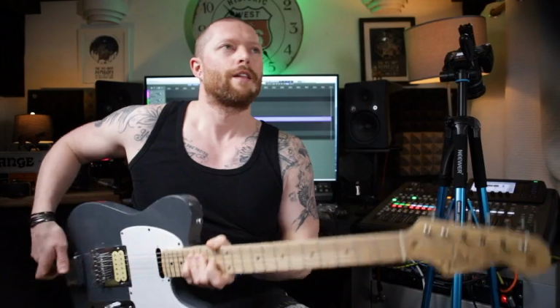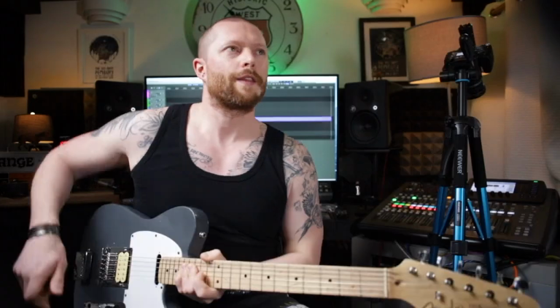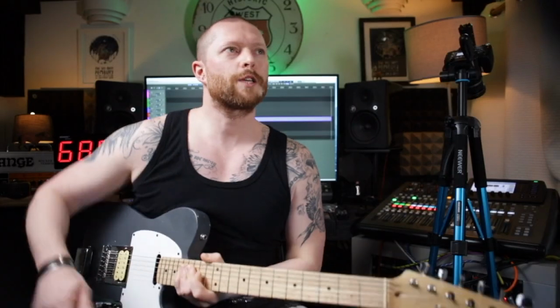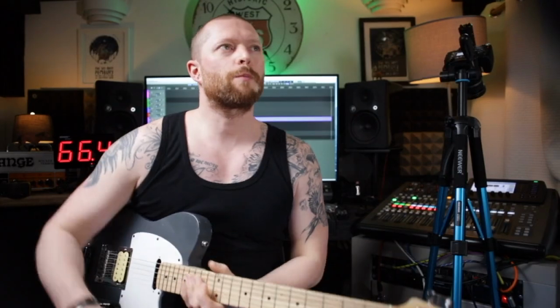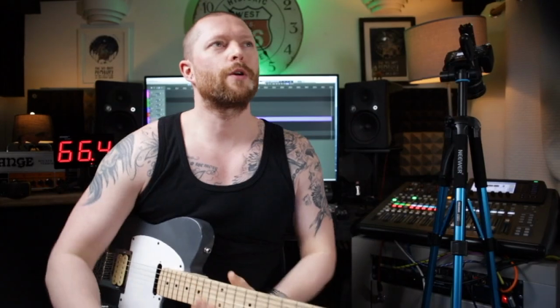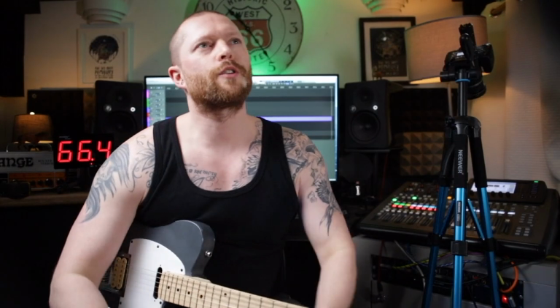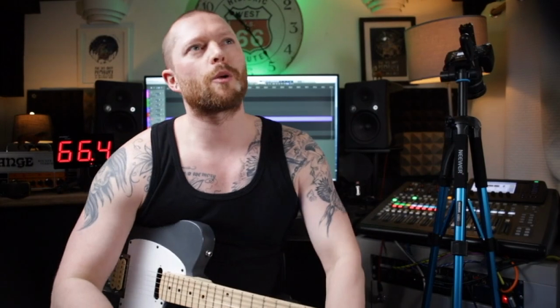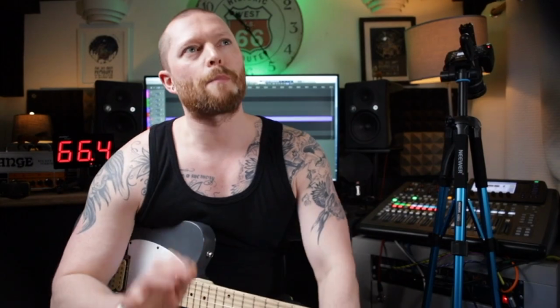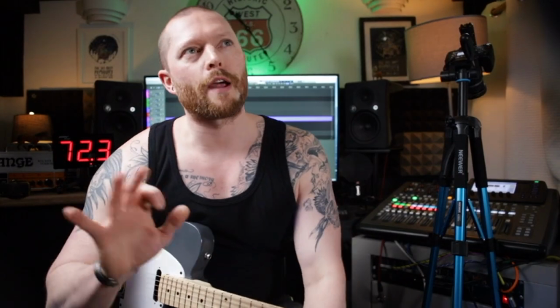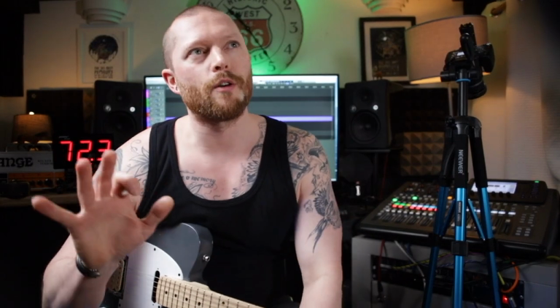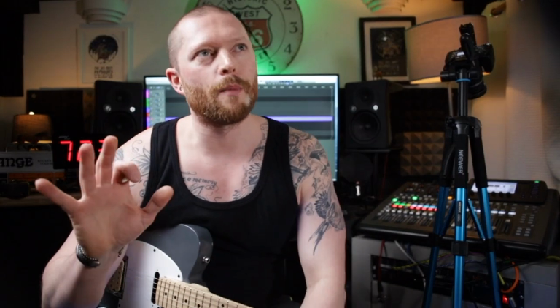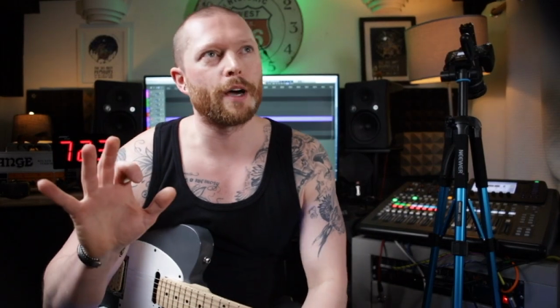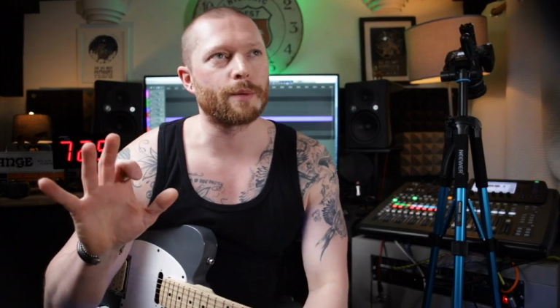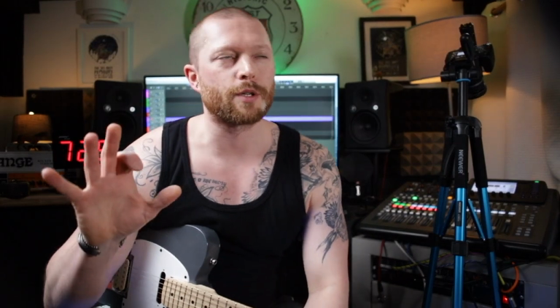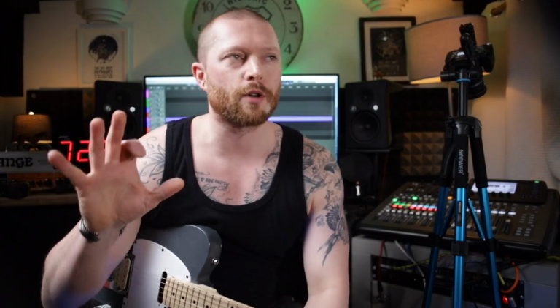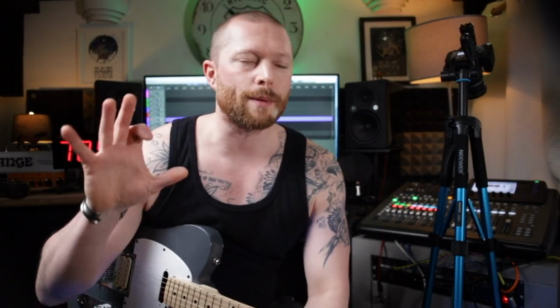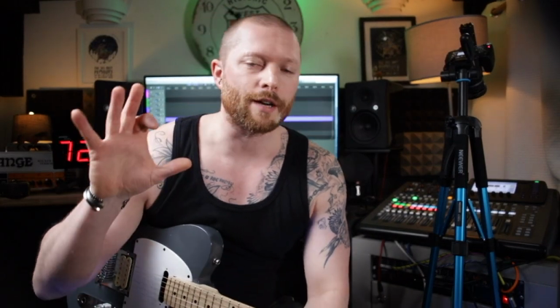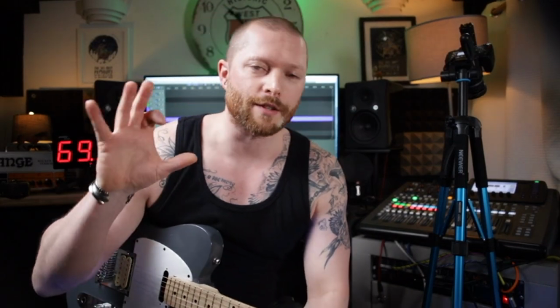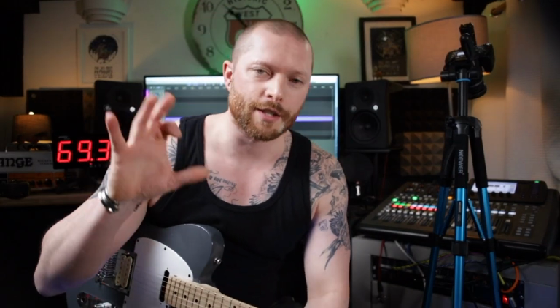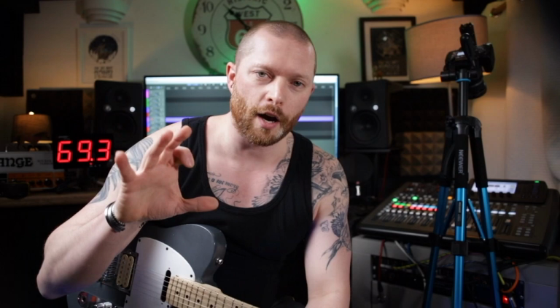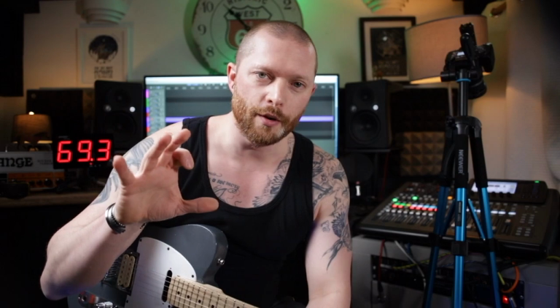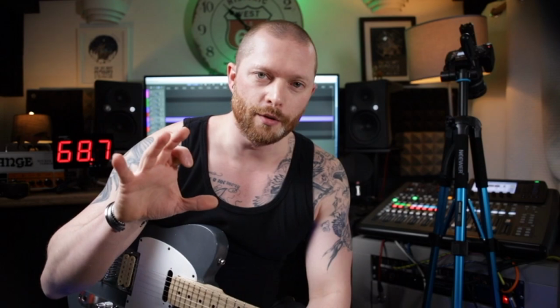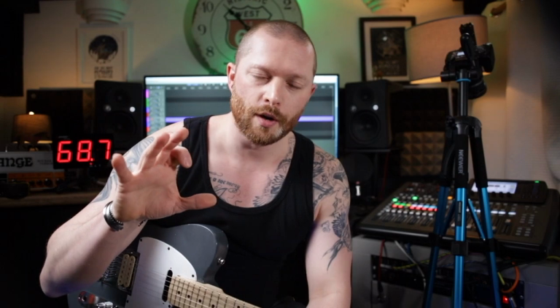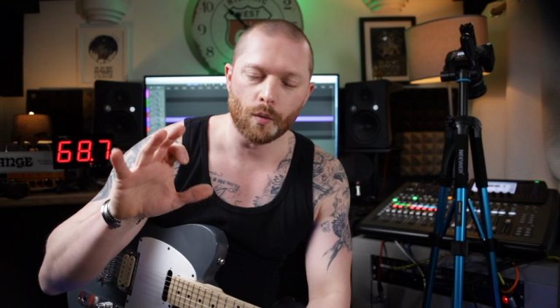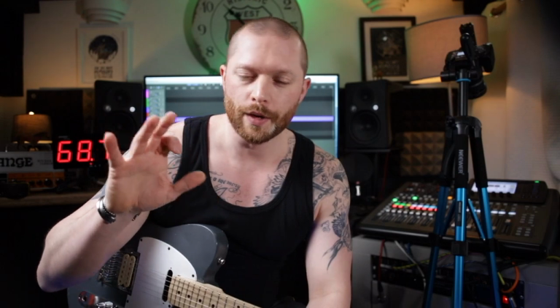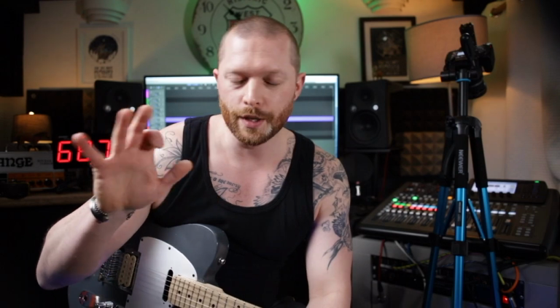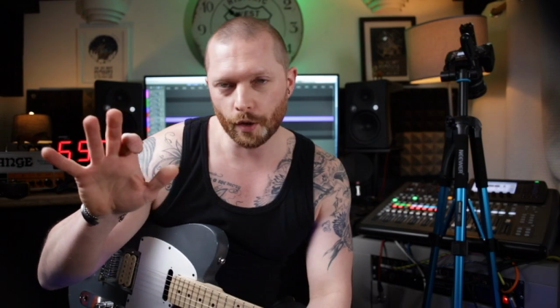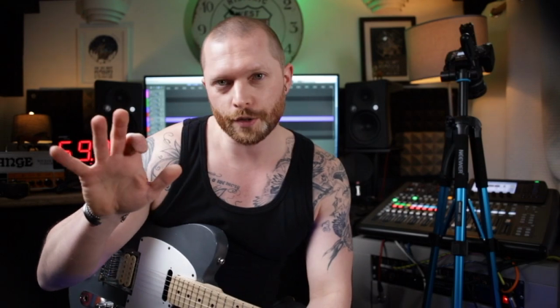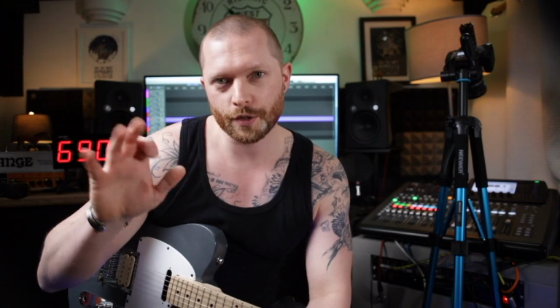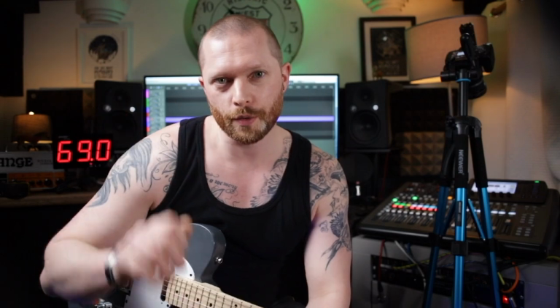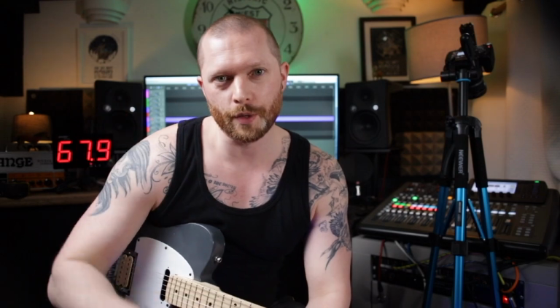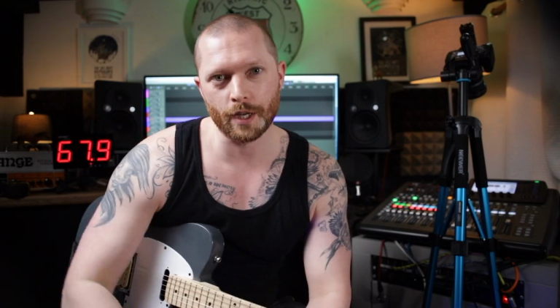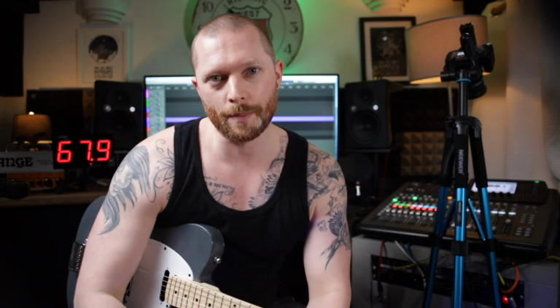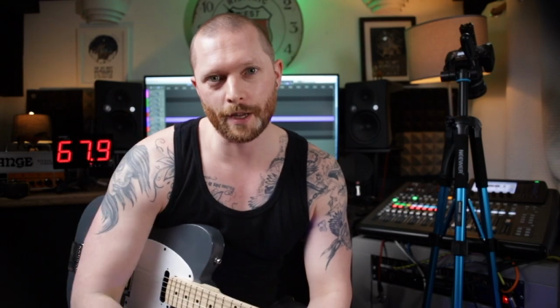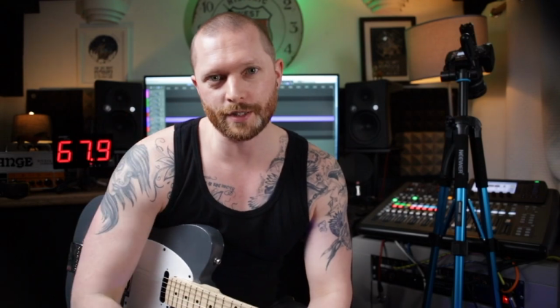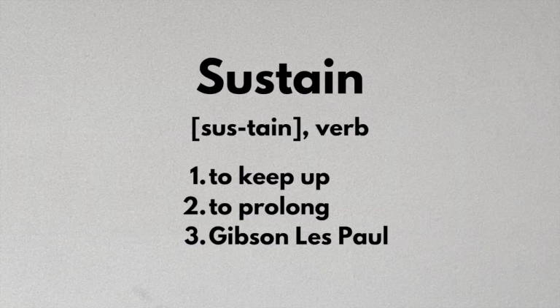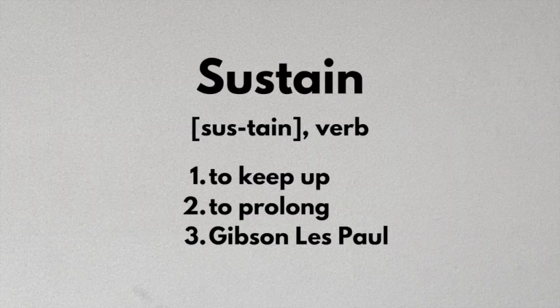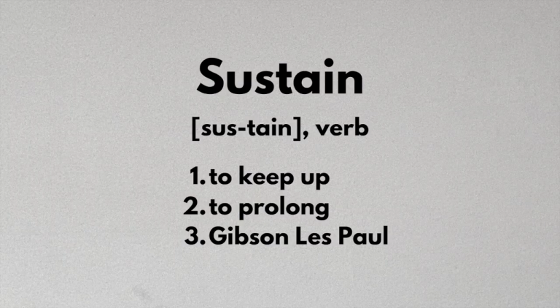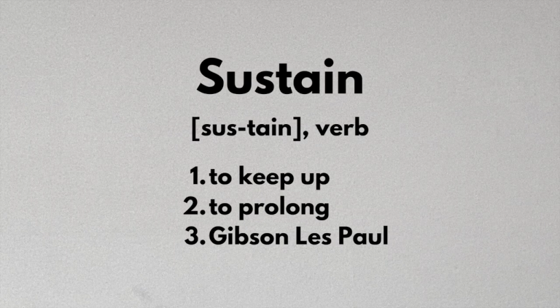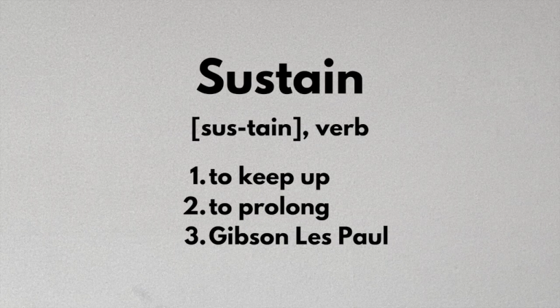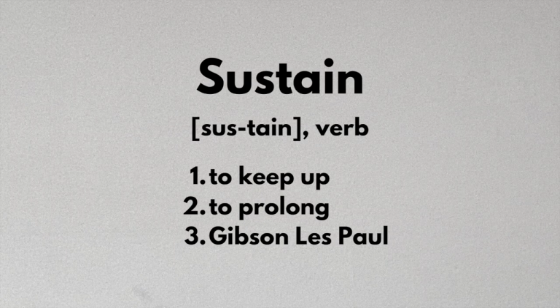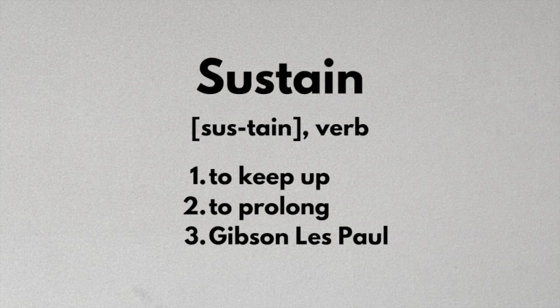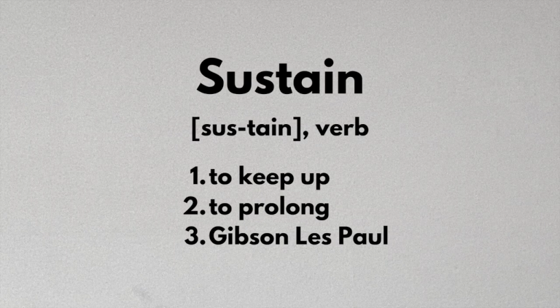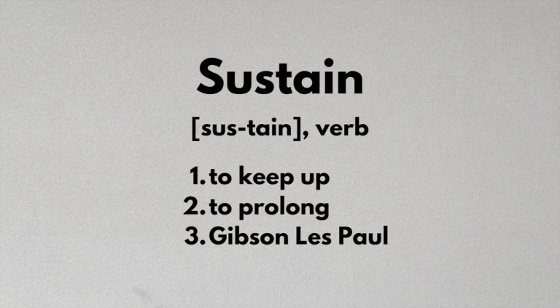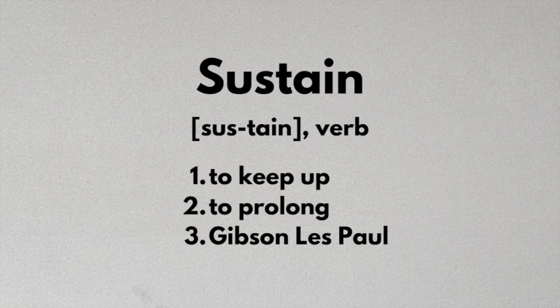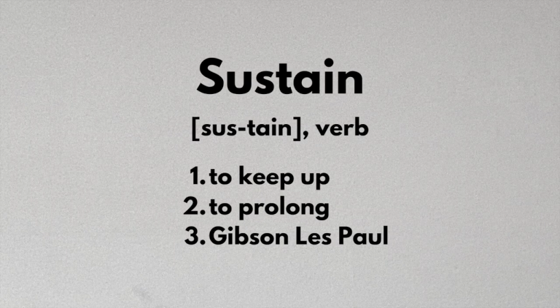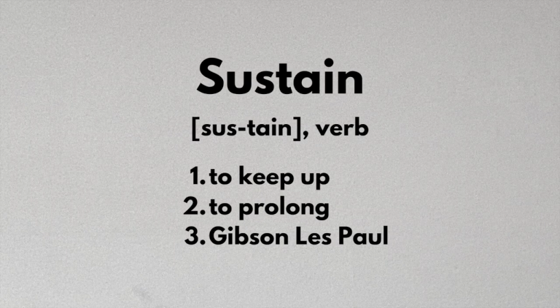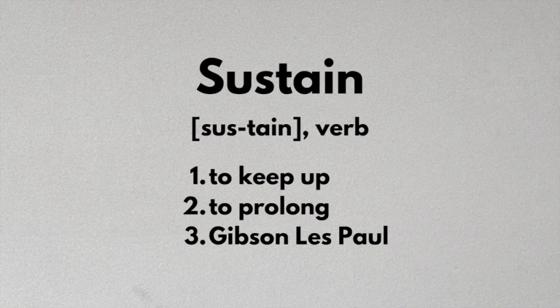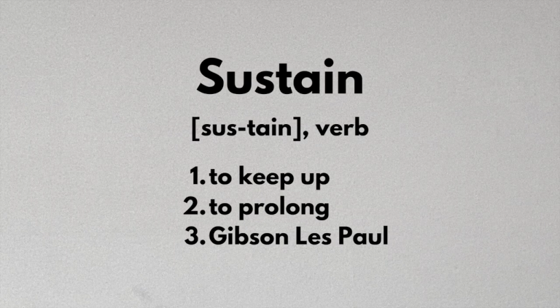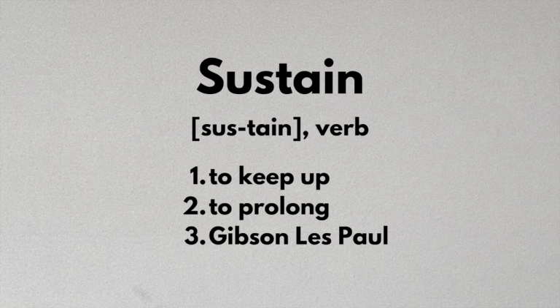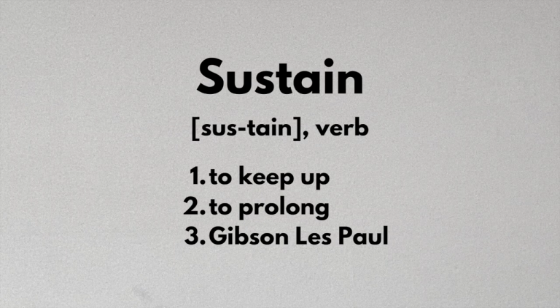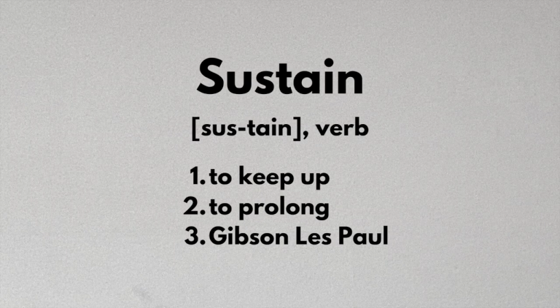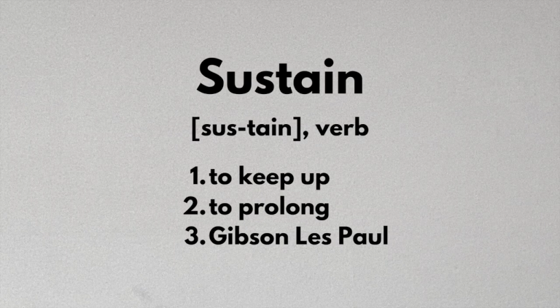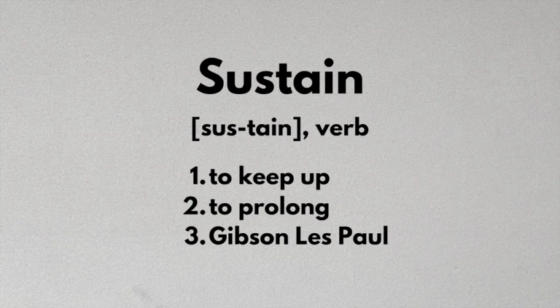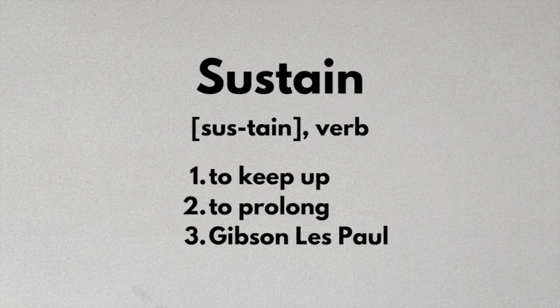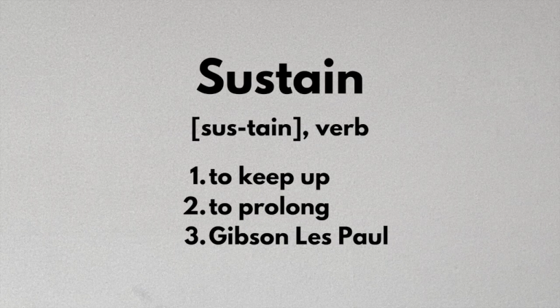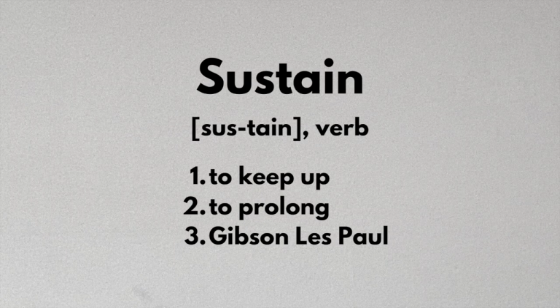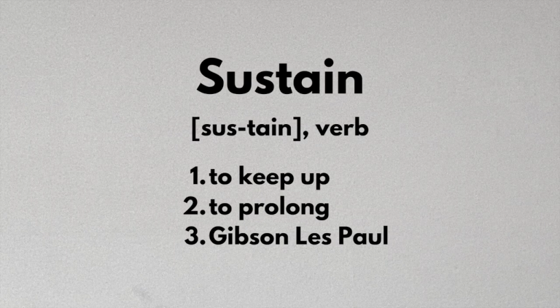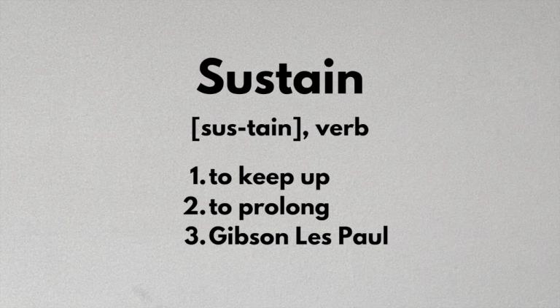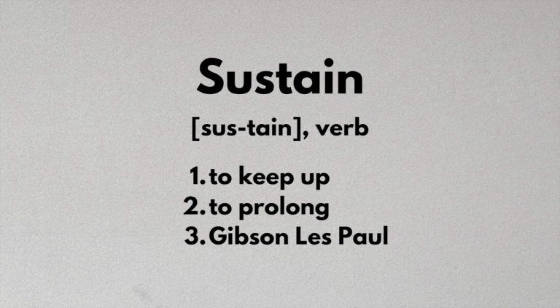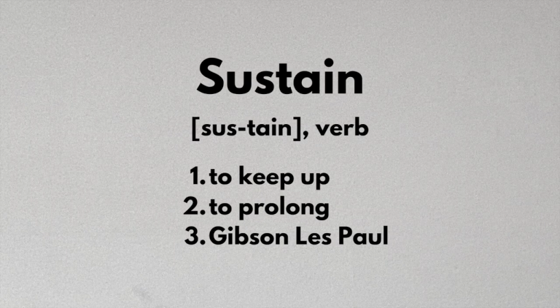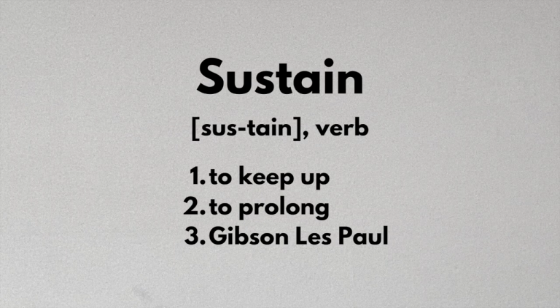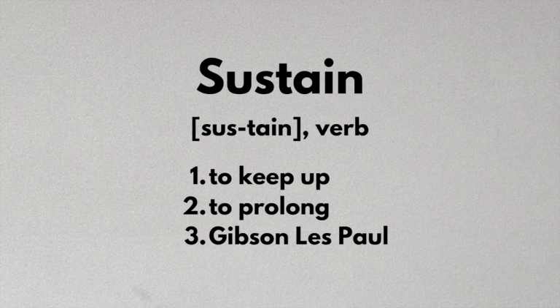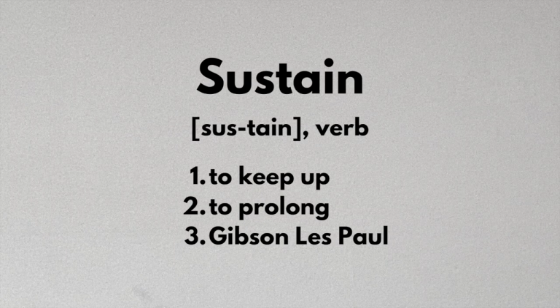At this point you've got to bear in mind that we're talking about tone — we're not talking about sustain, which is slightly different. We'll go into that in another video.